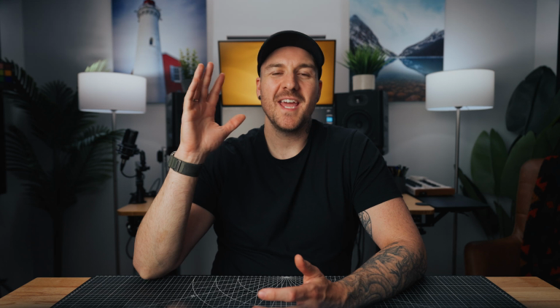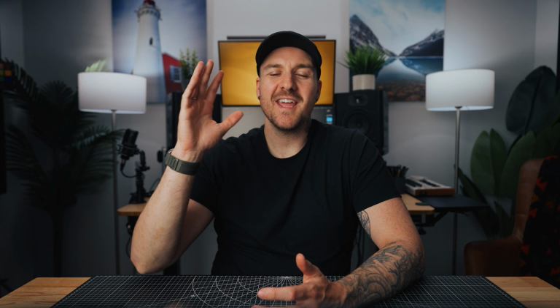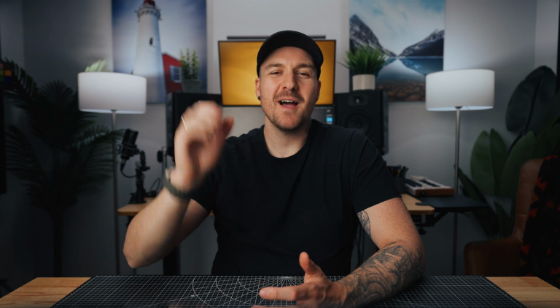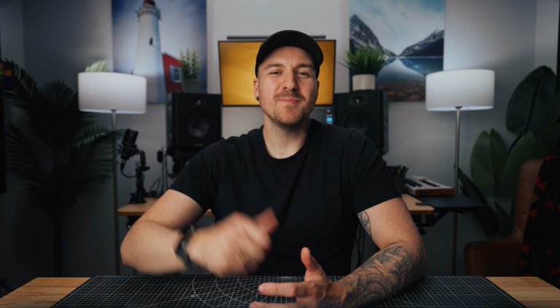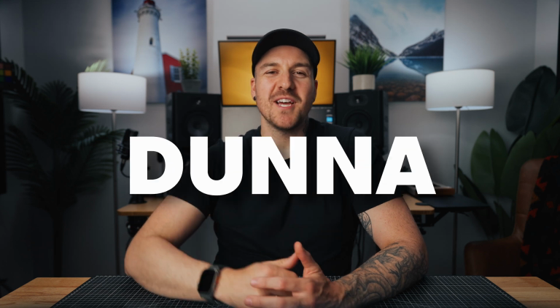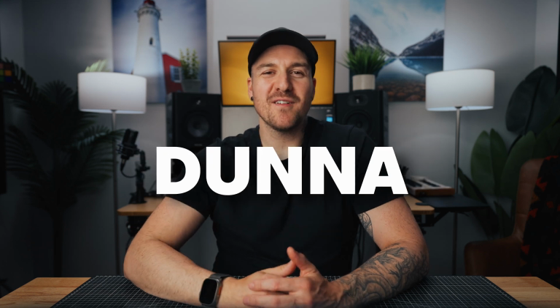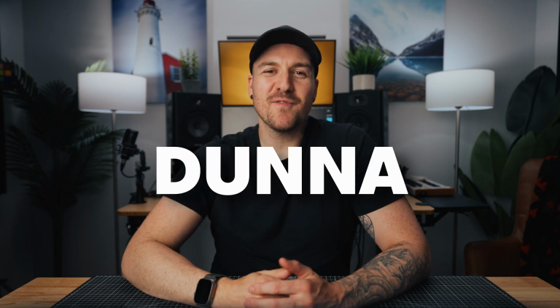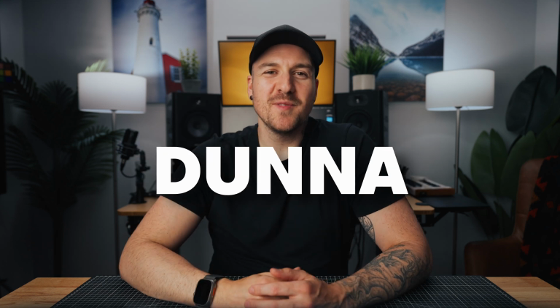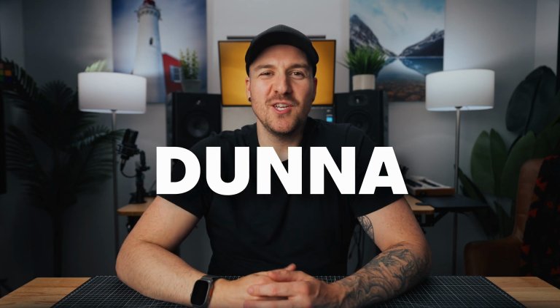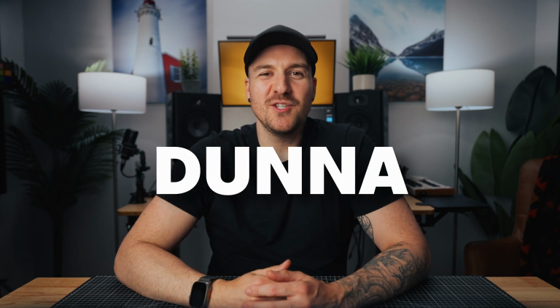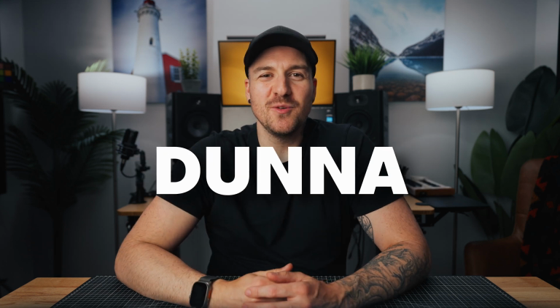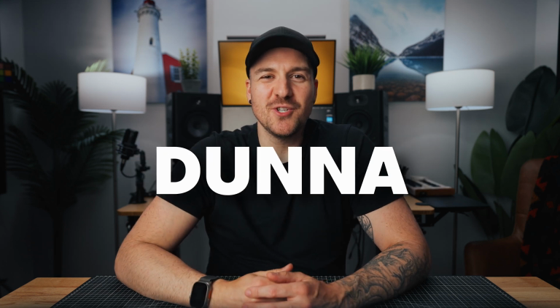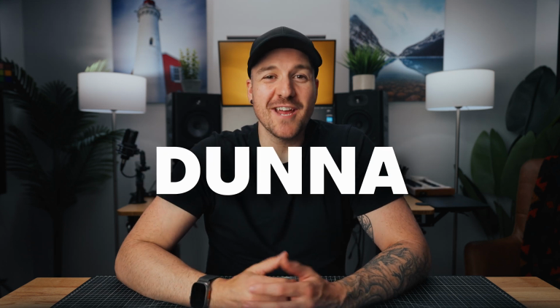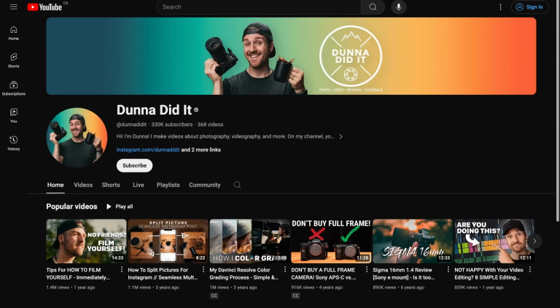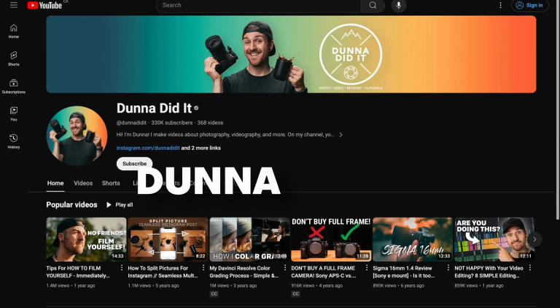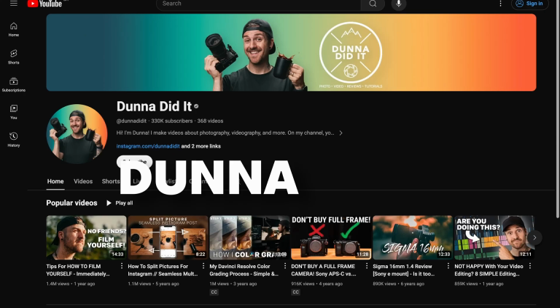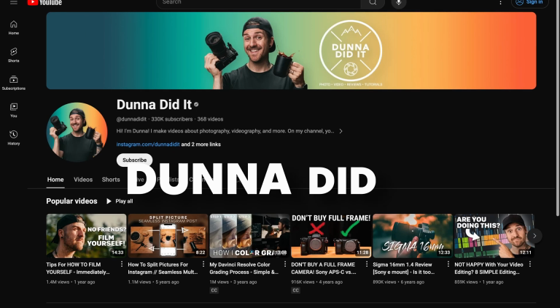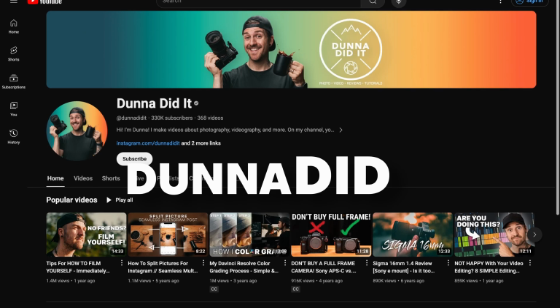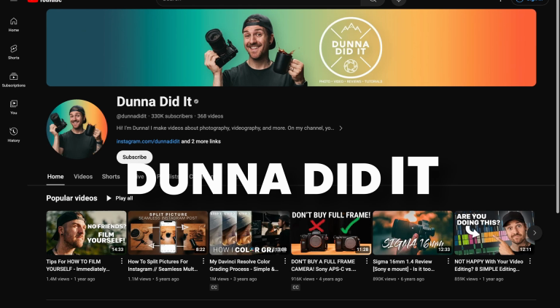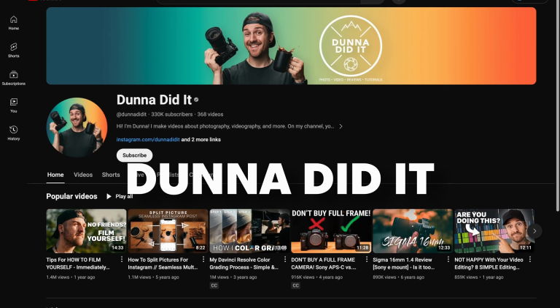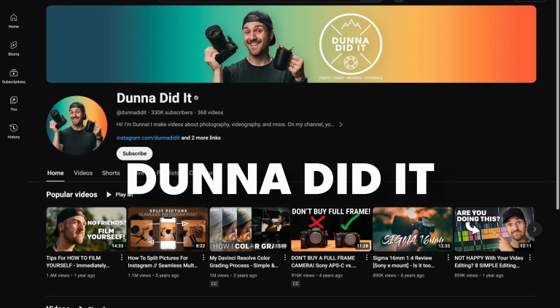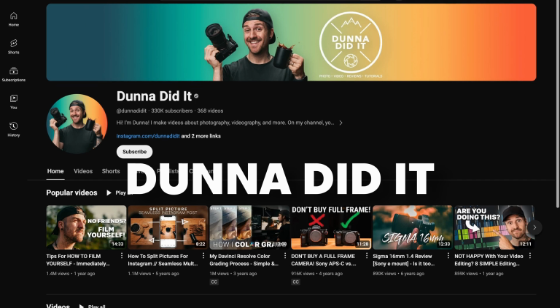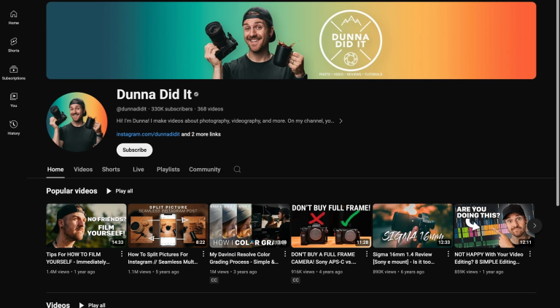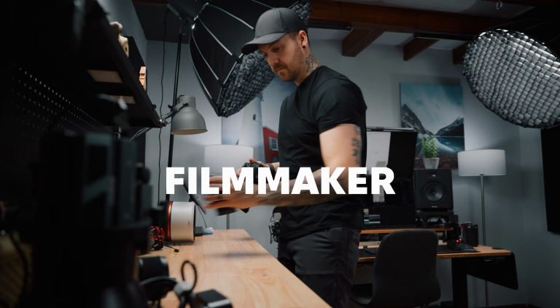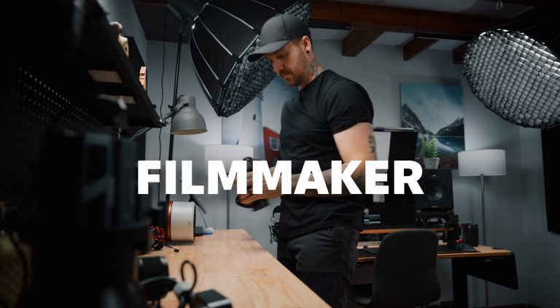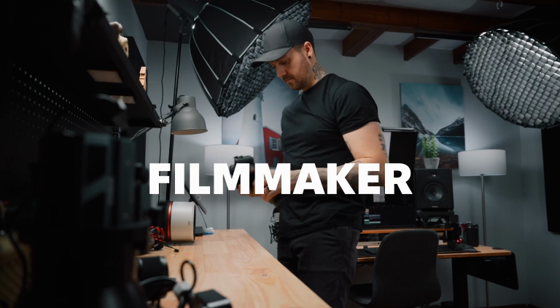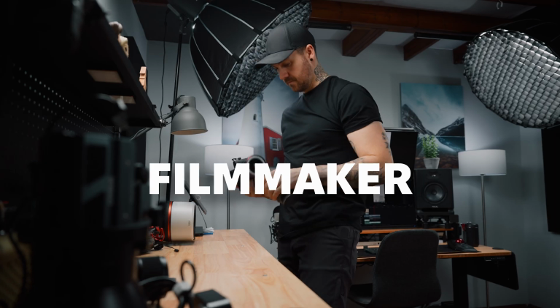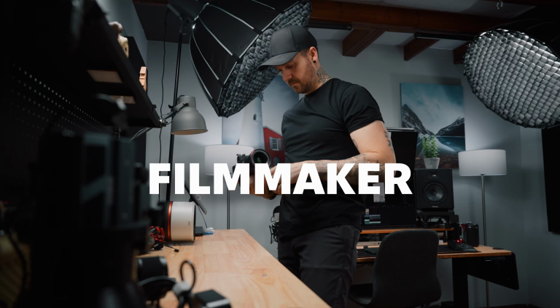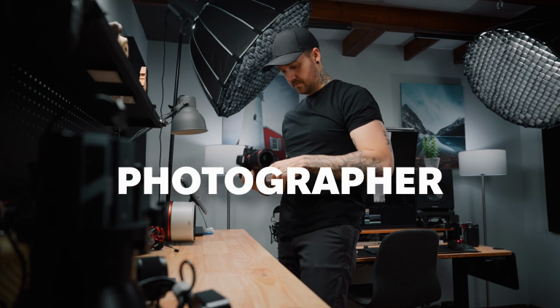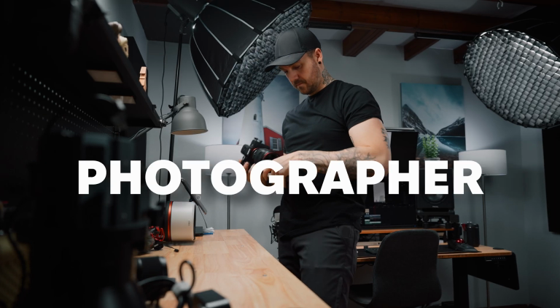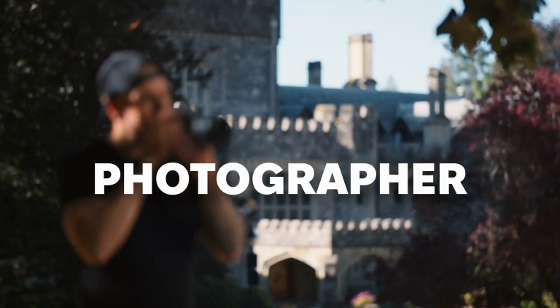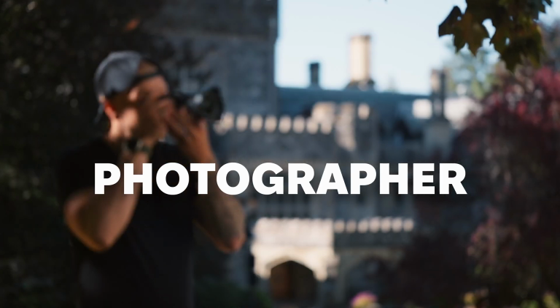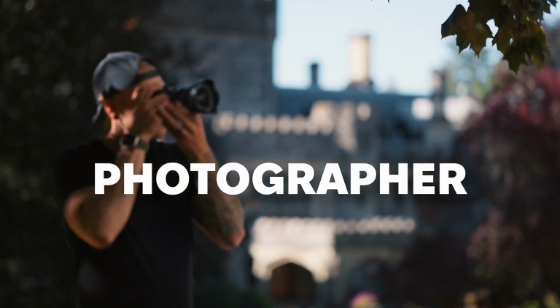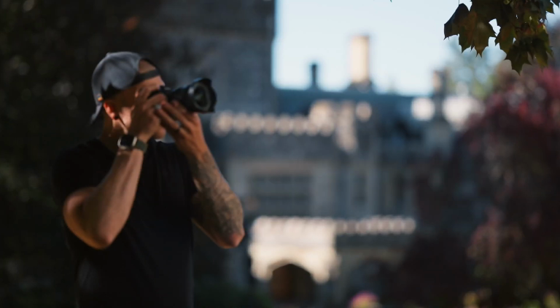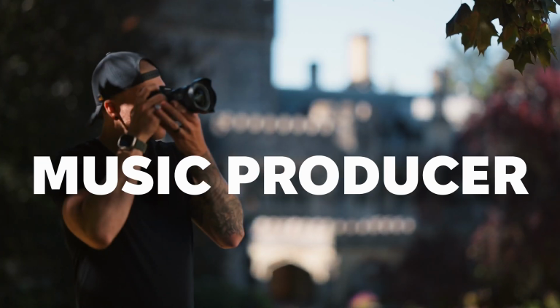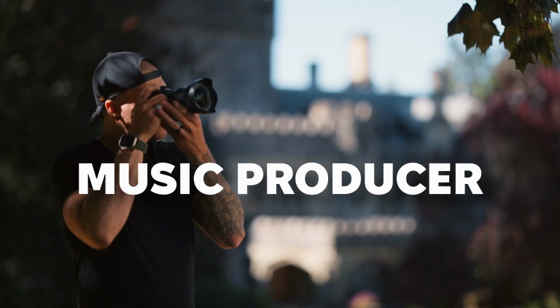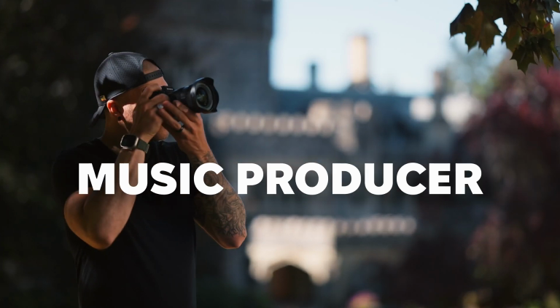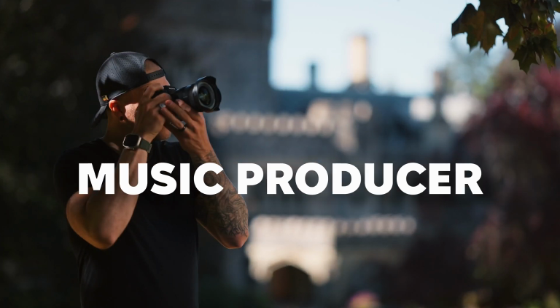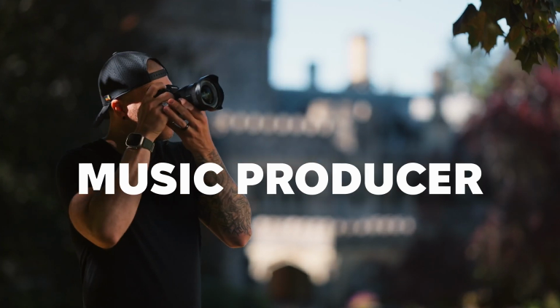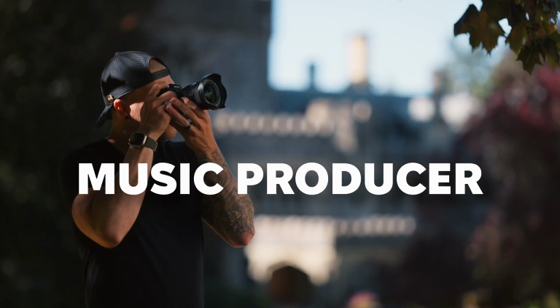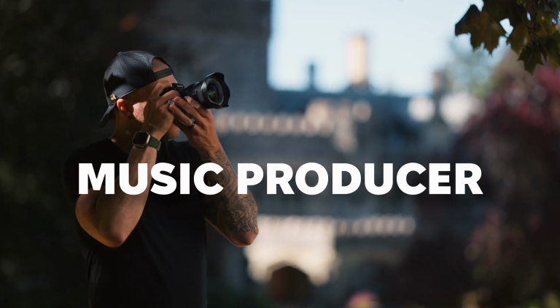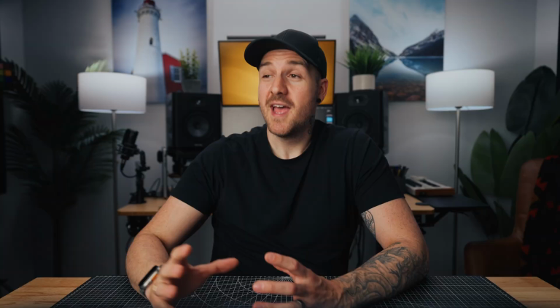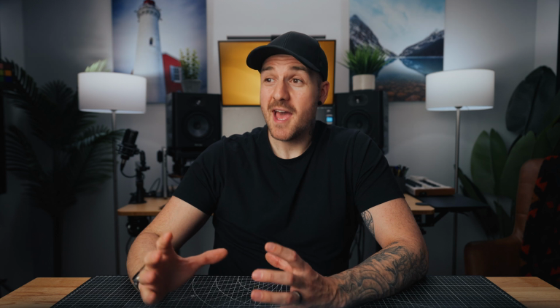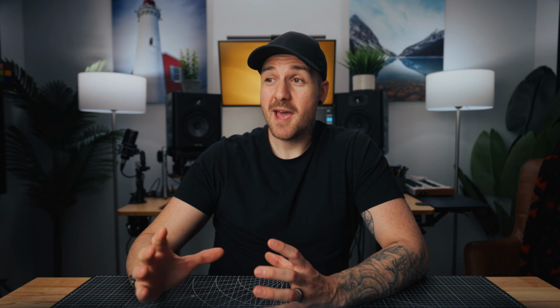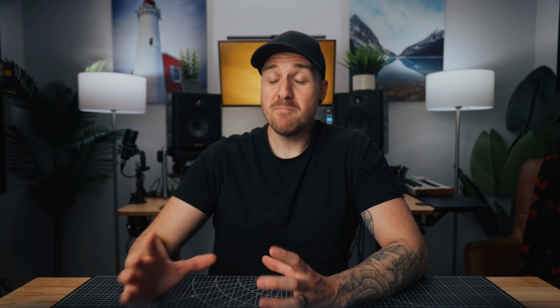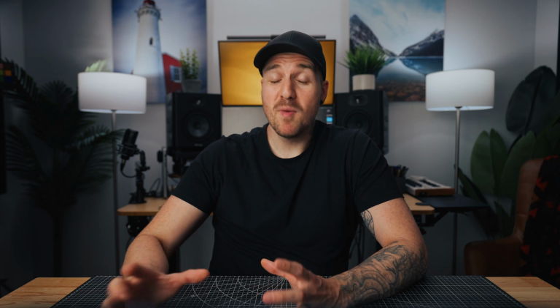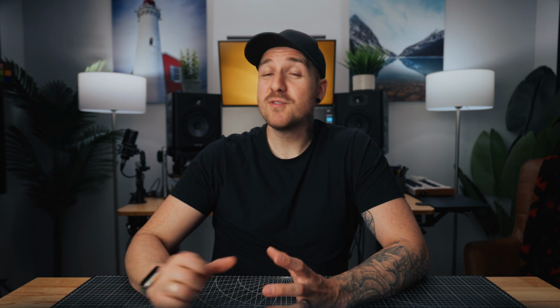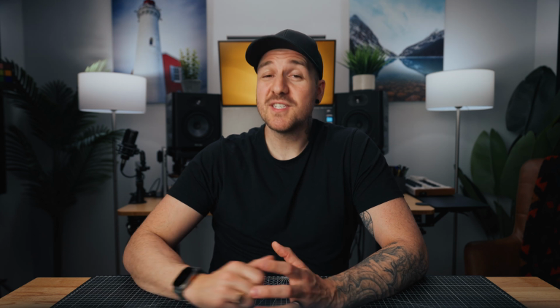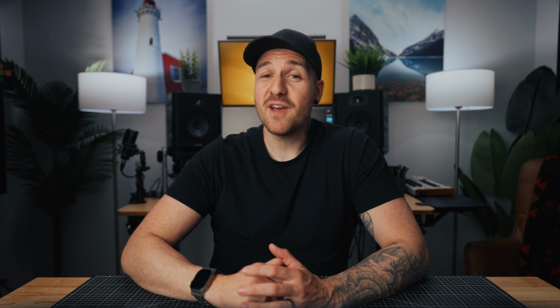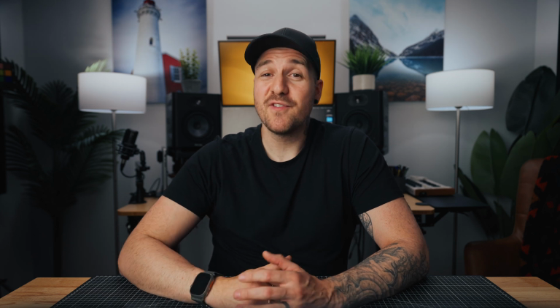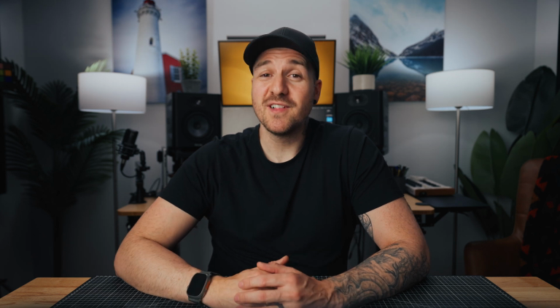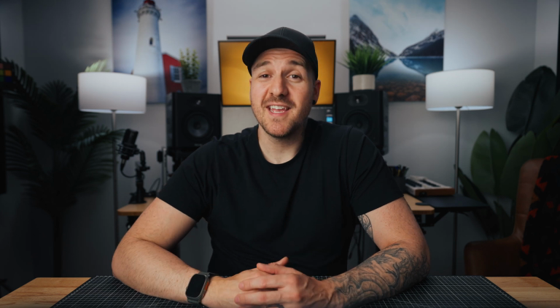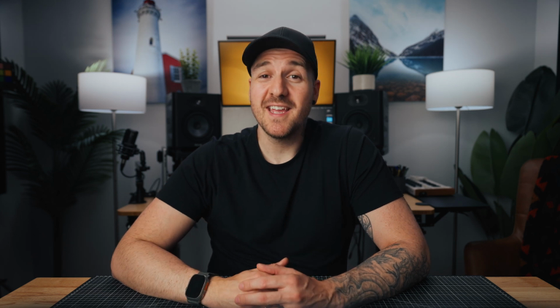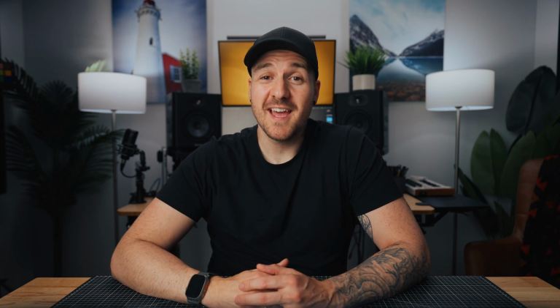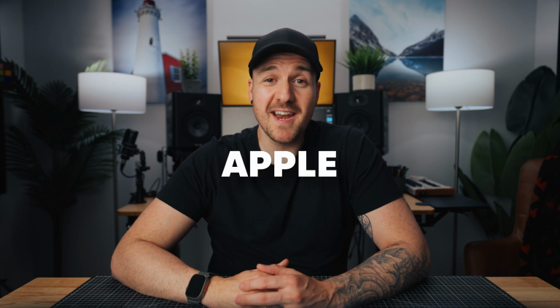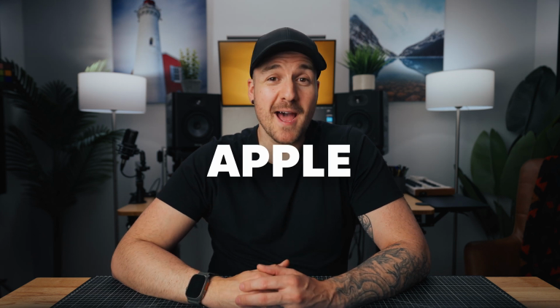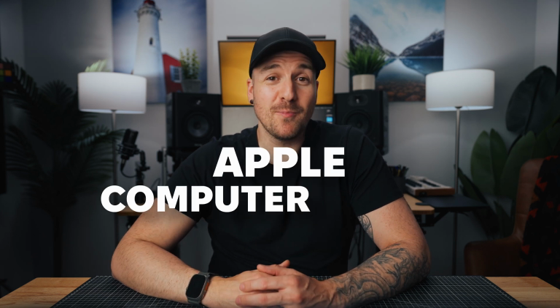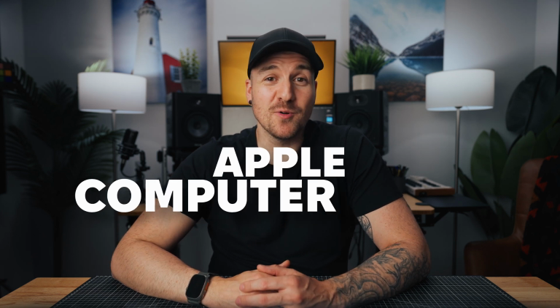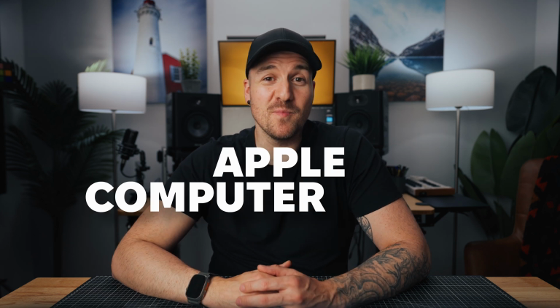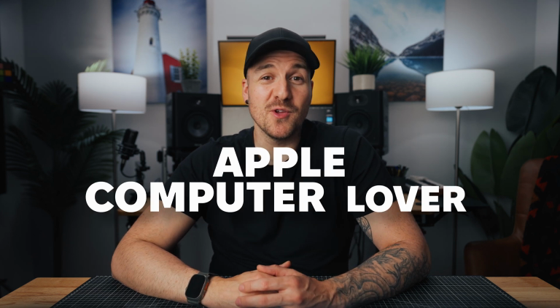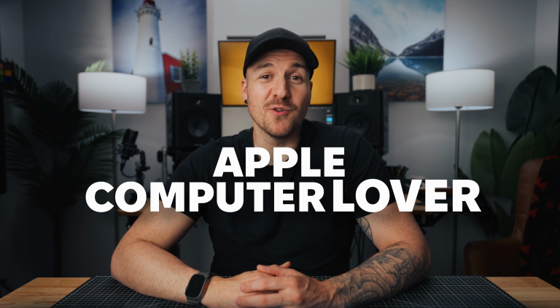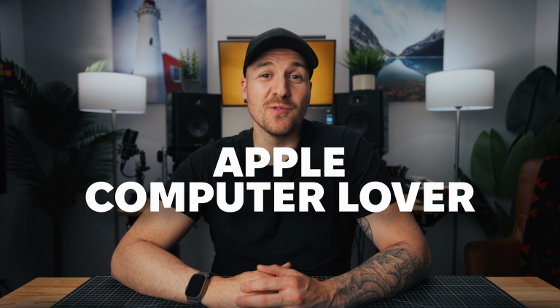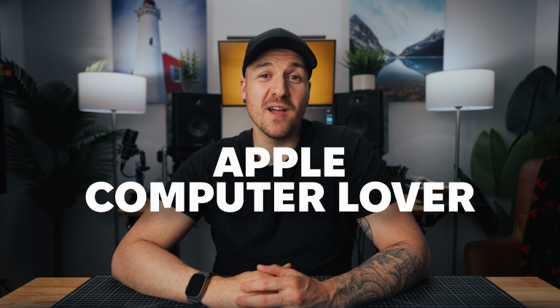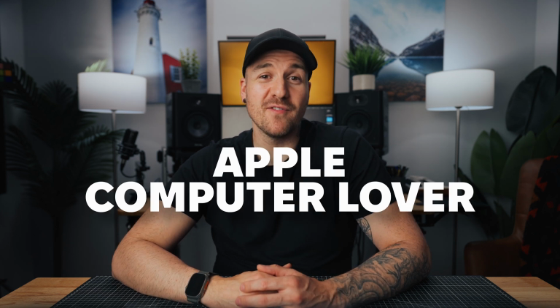Hey, I'm Dana from the YouTube channel Dana Did It. I'm a filmmaker, photographer, music producer, and most definitely an Apple computer lover.